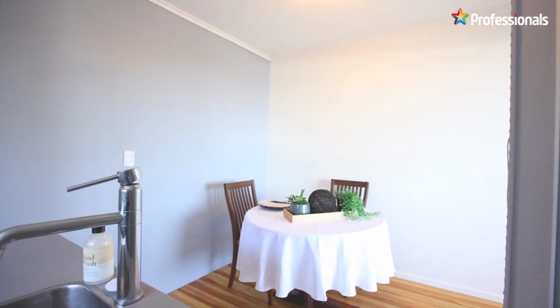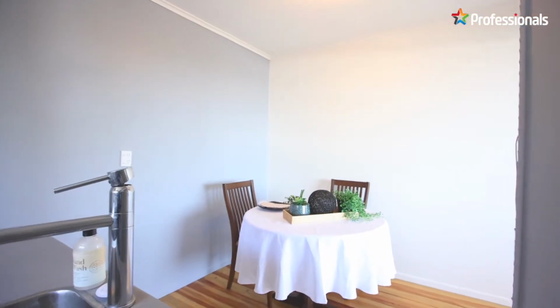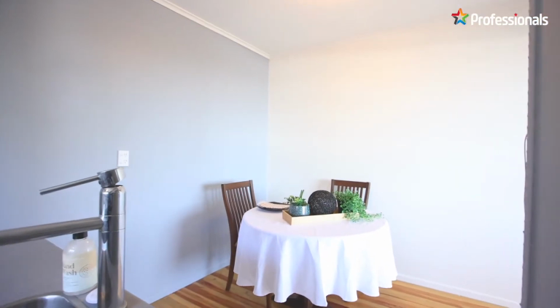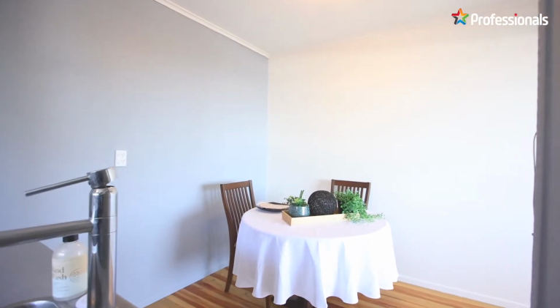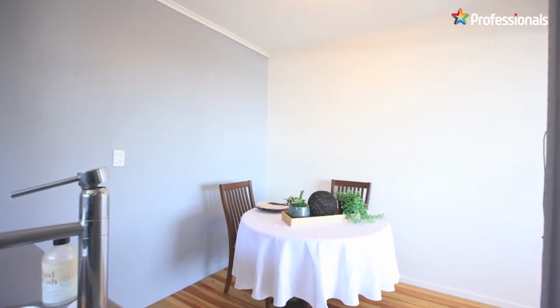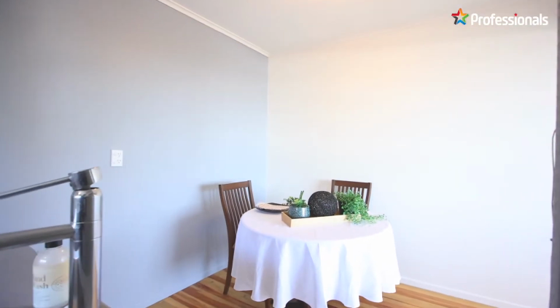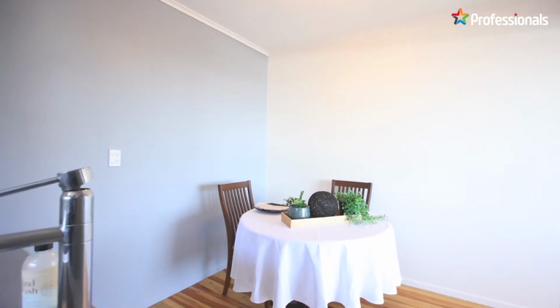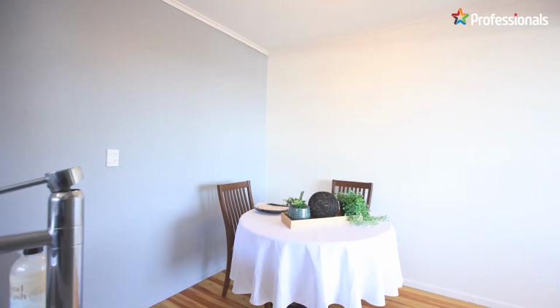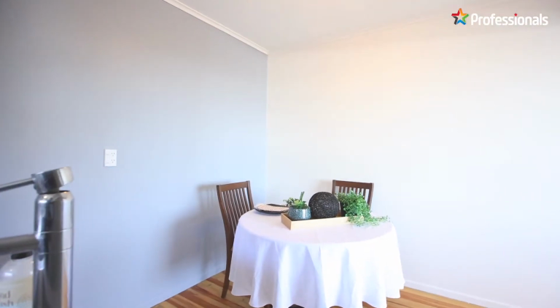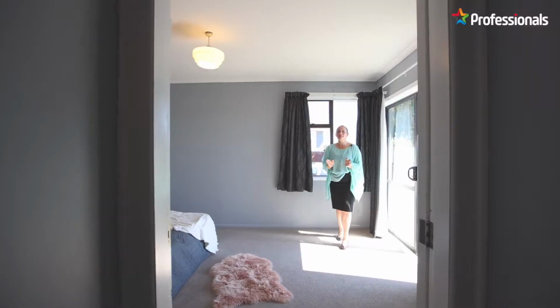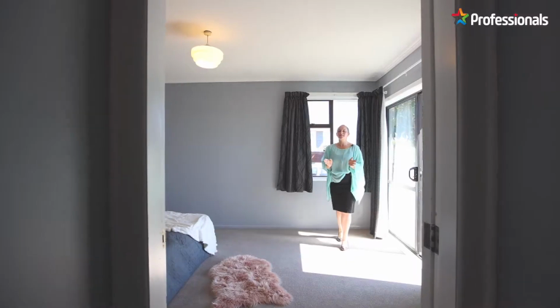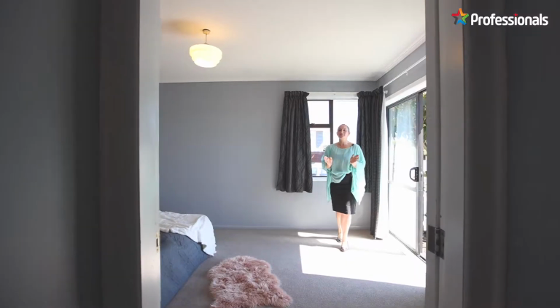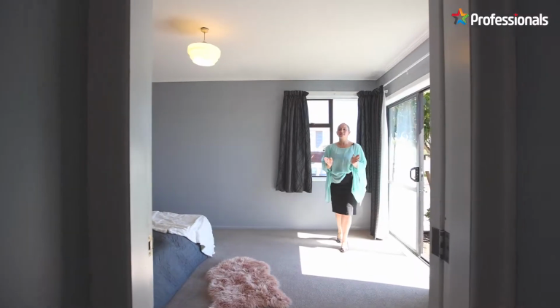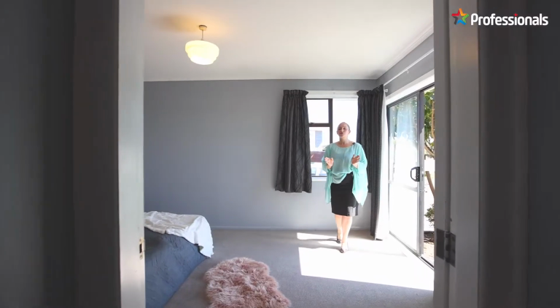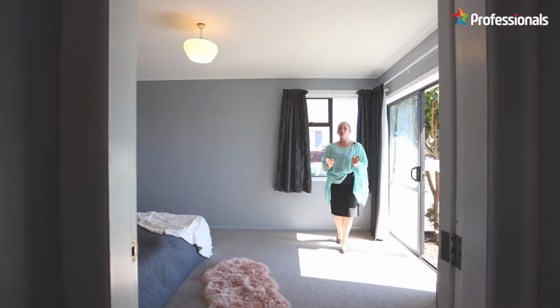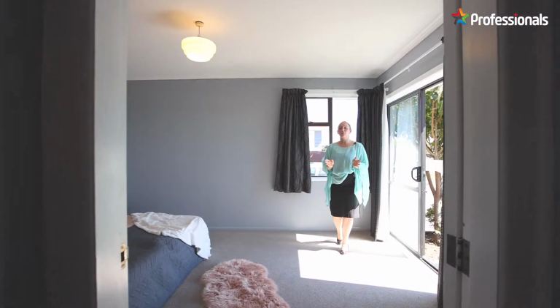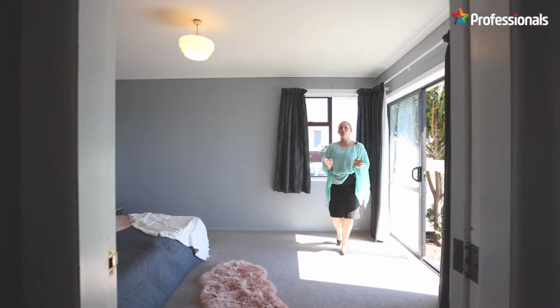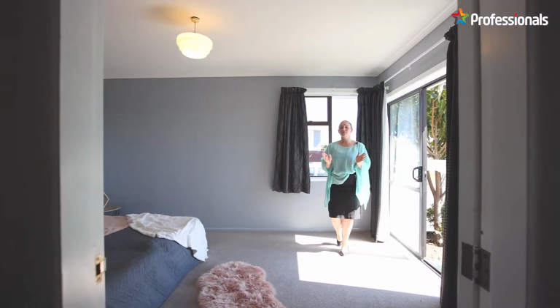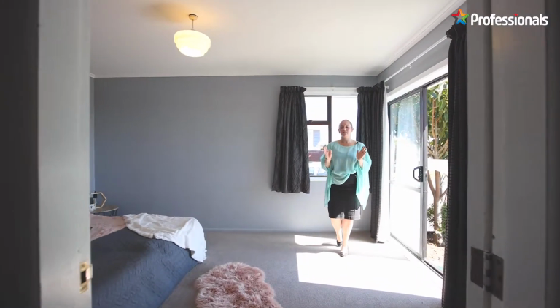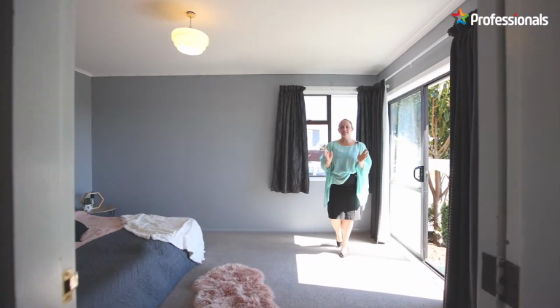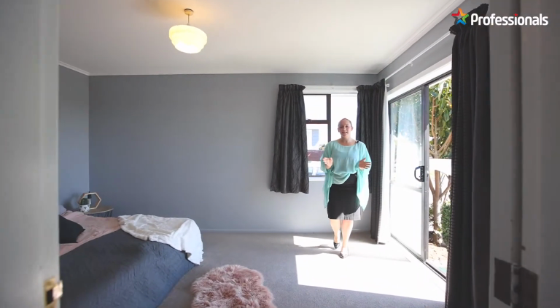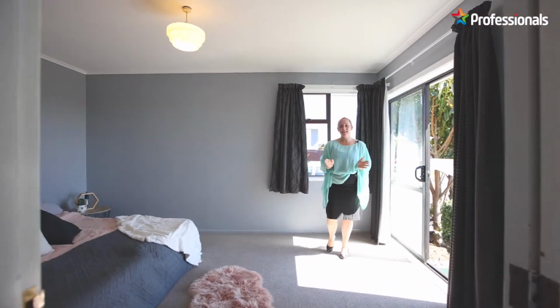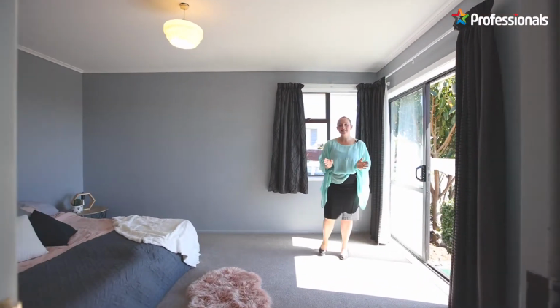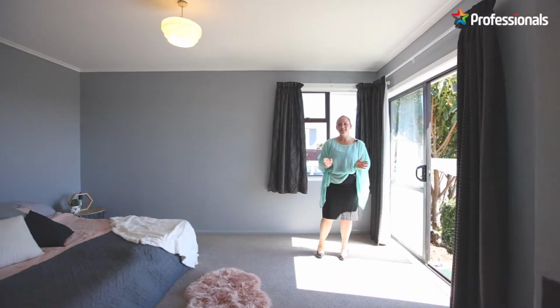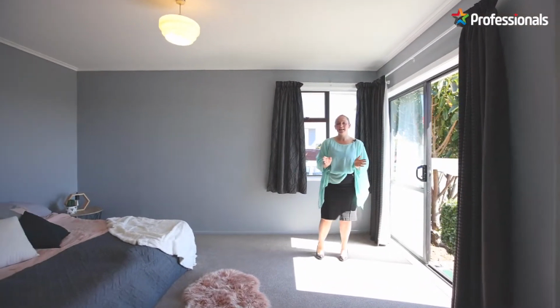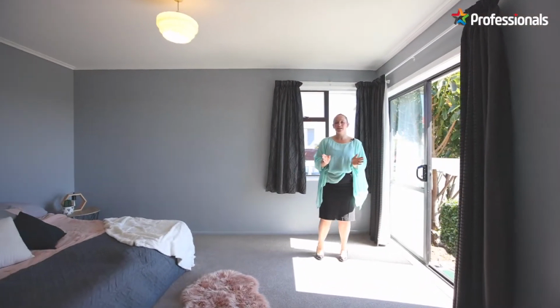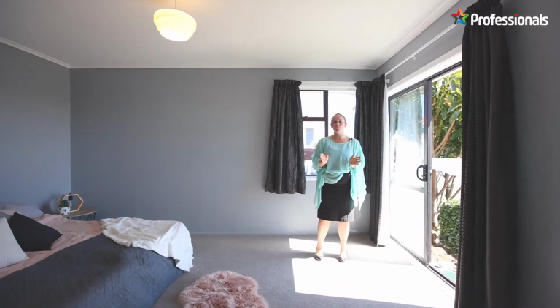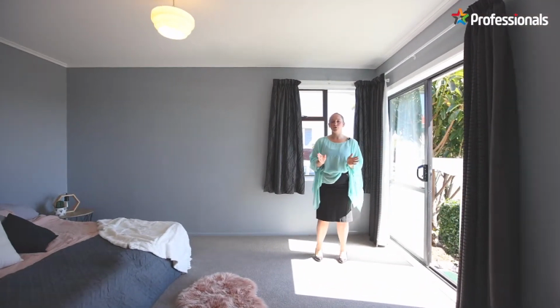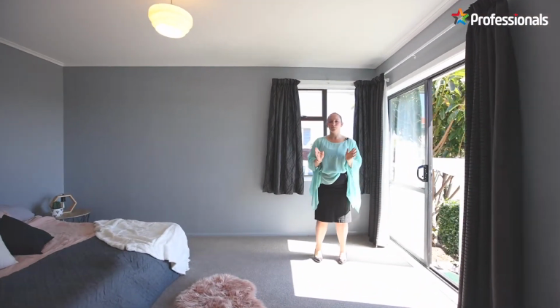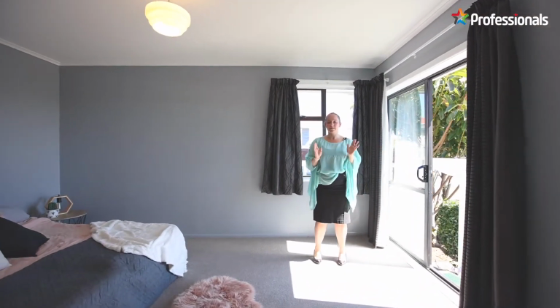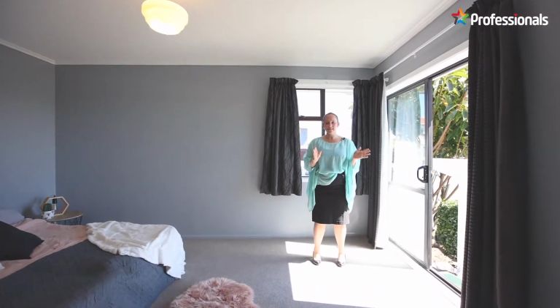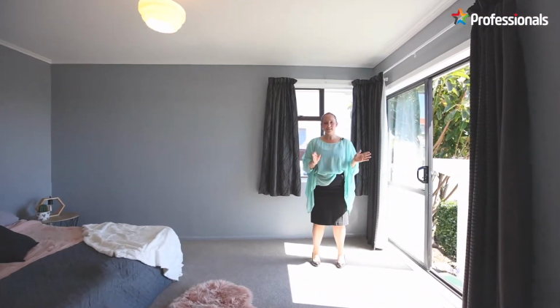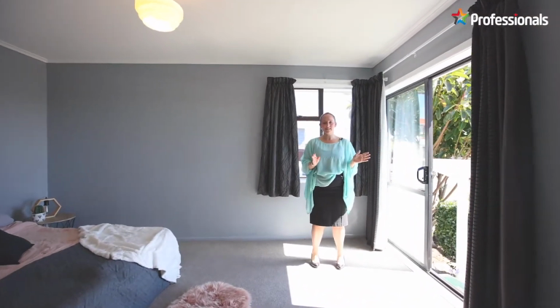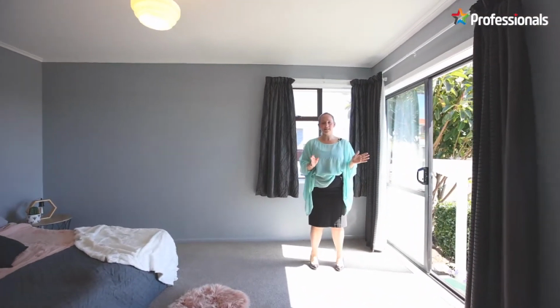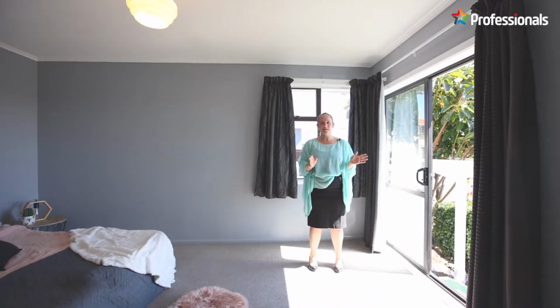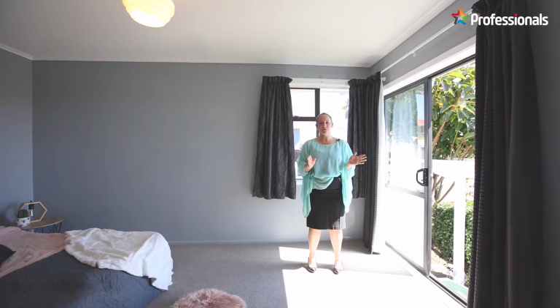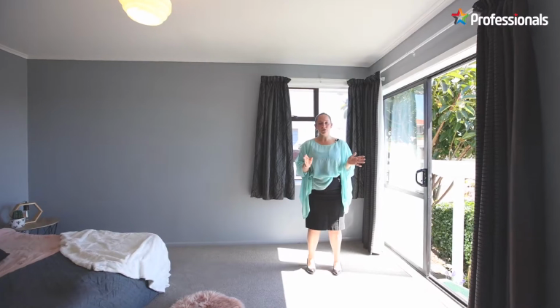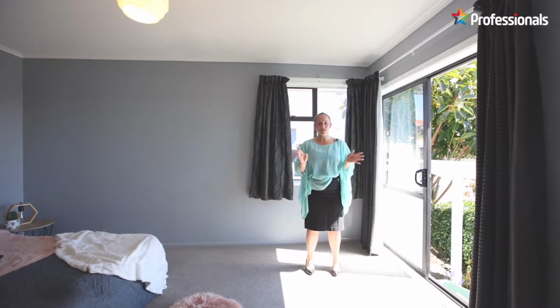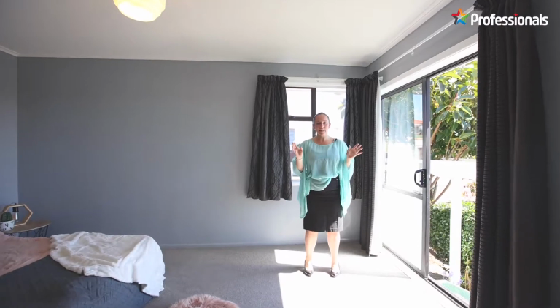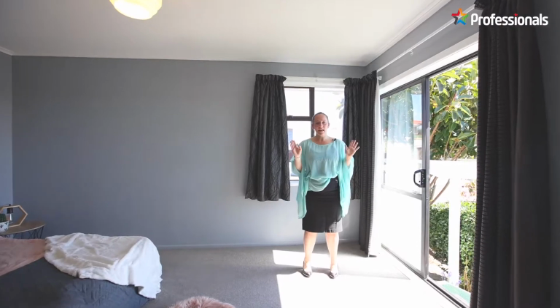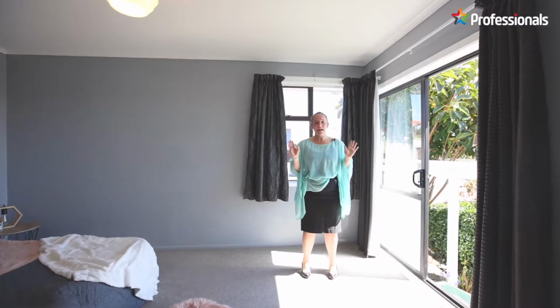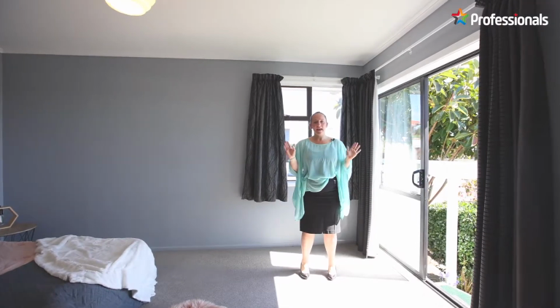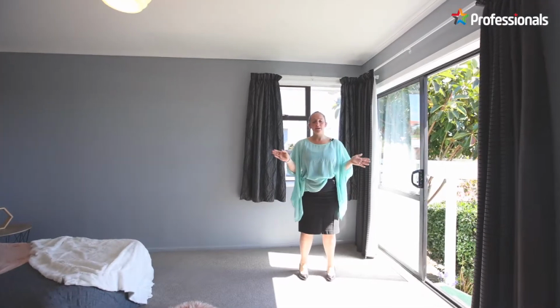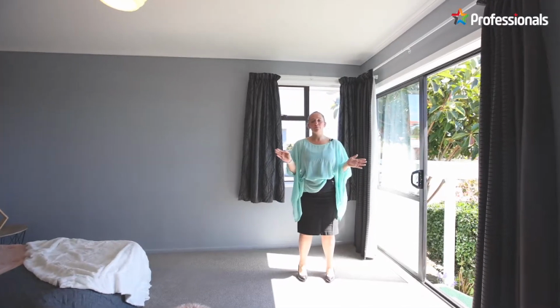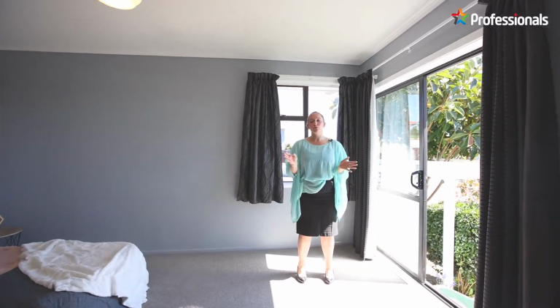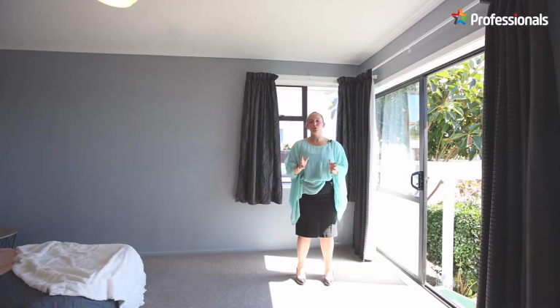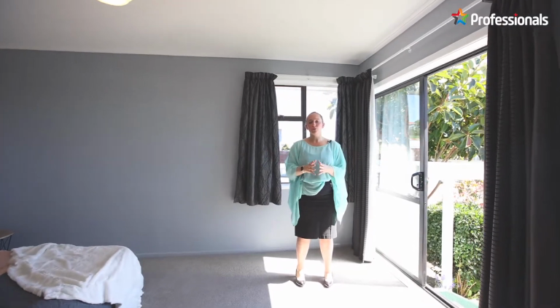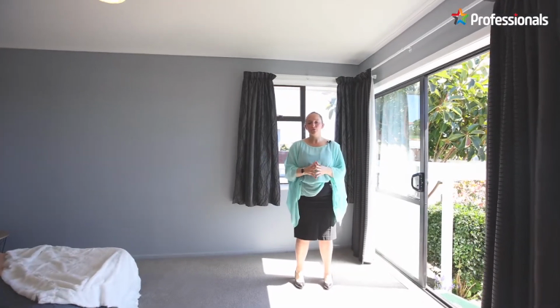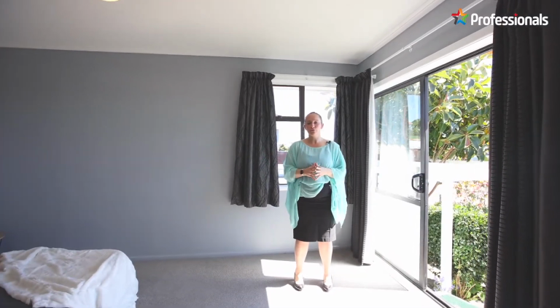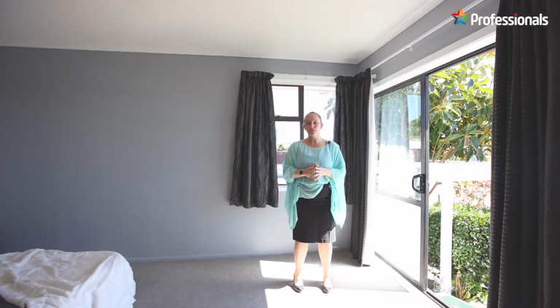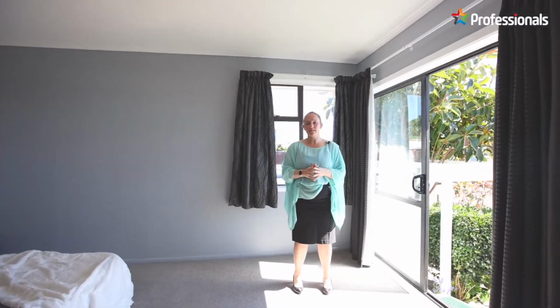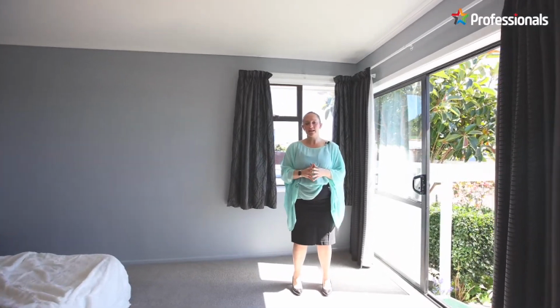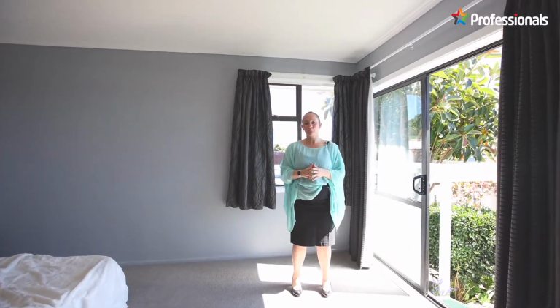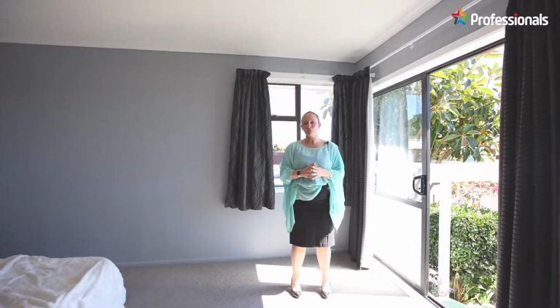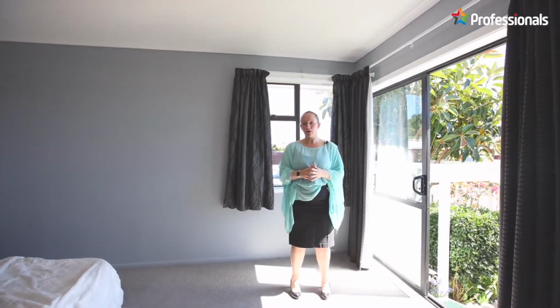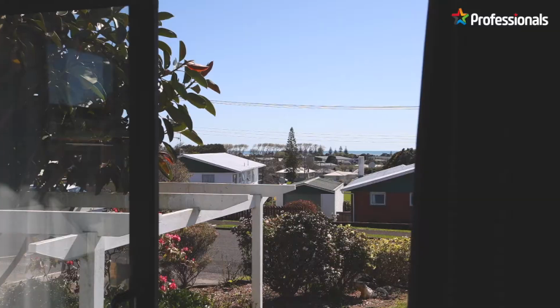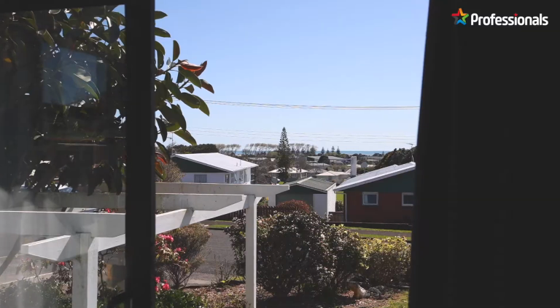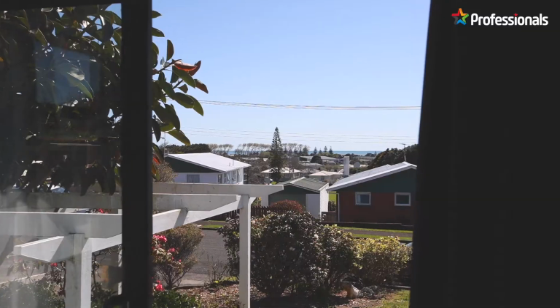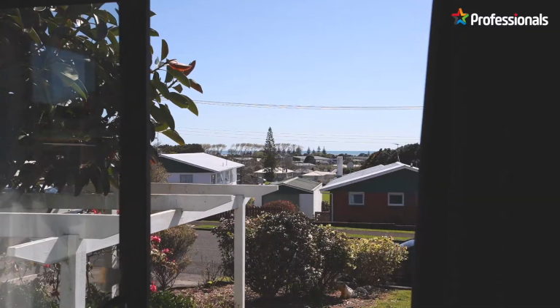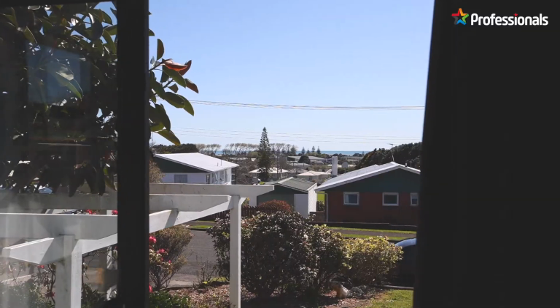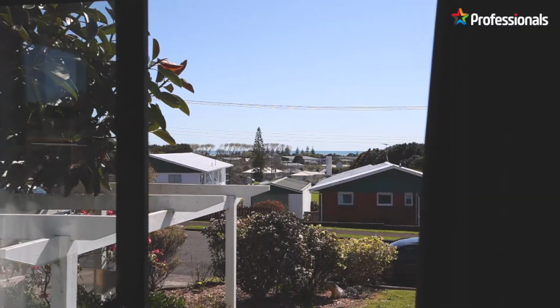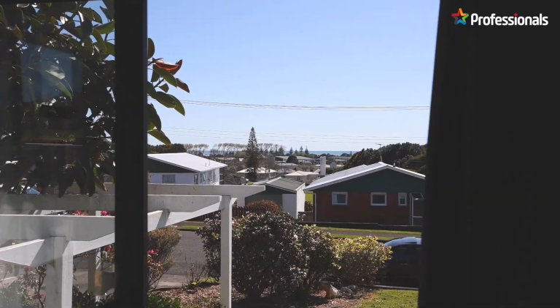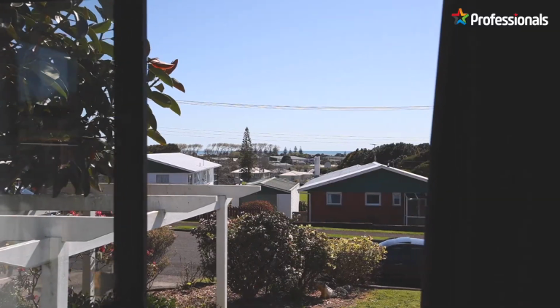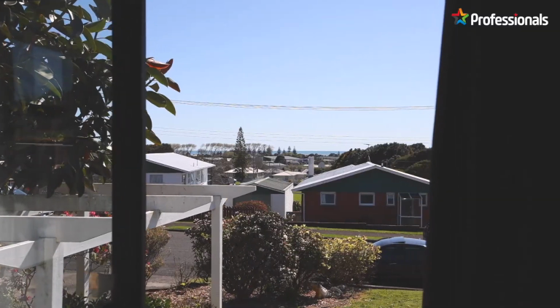The spacious master bedroom offers a fantastic outlook with distant sea views and beautiful sun right throughout the afternoon.